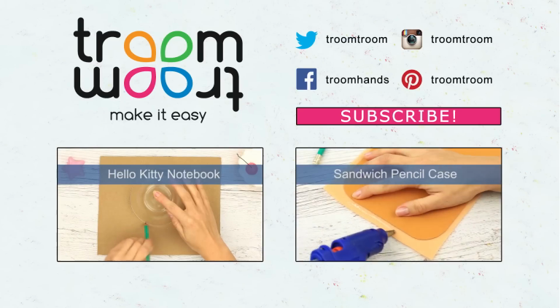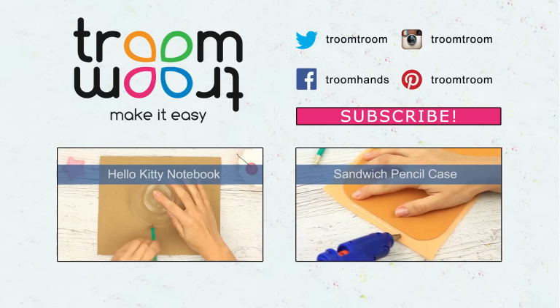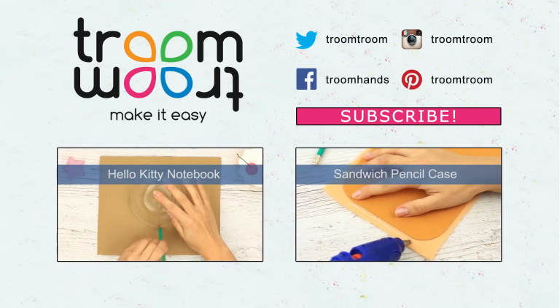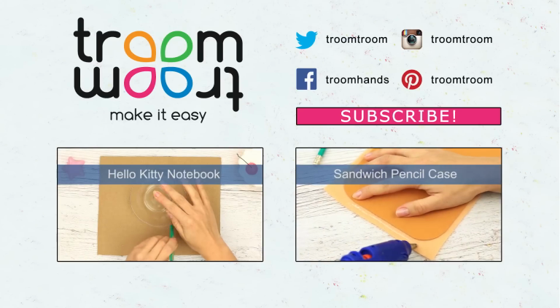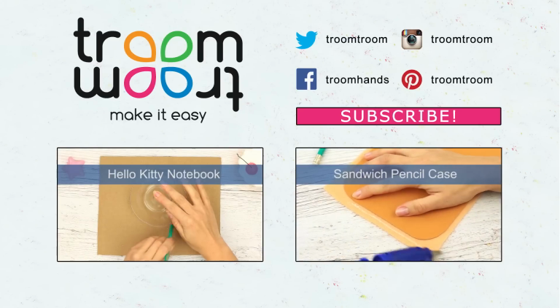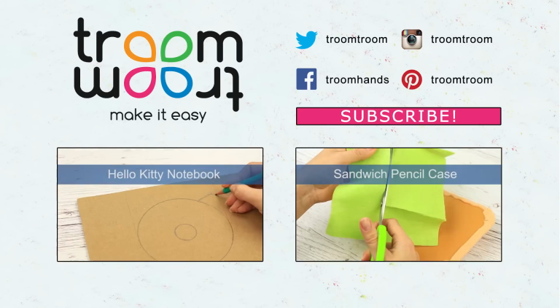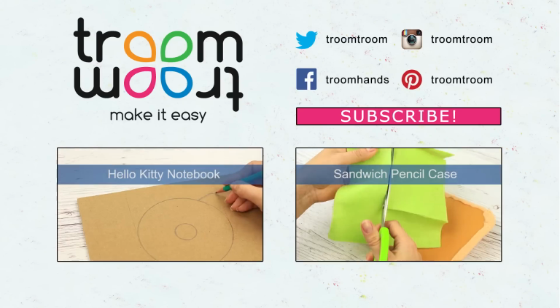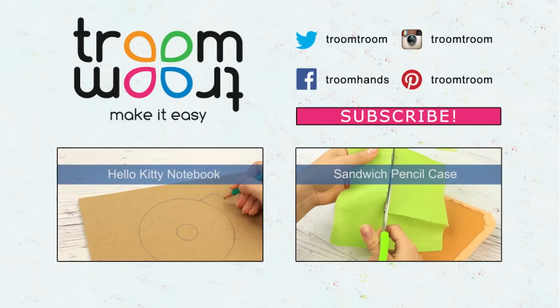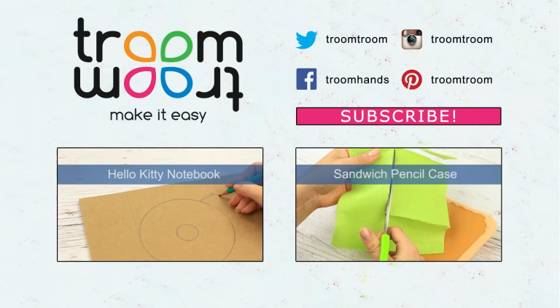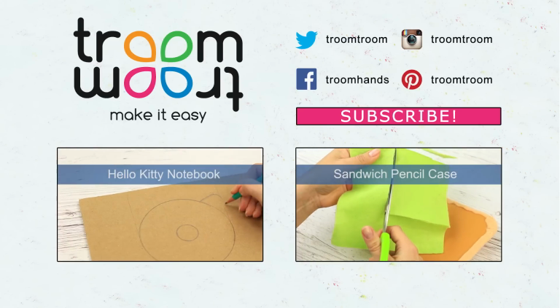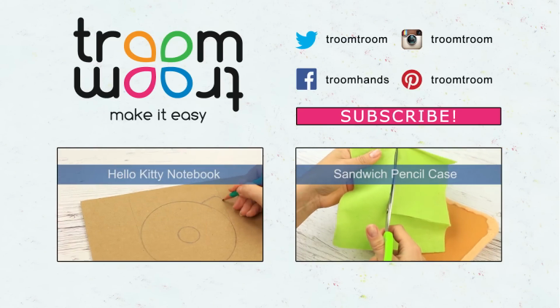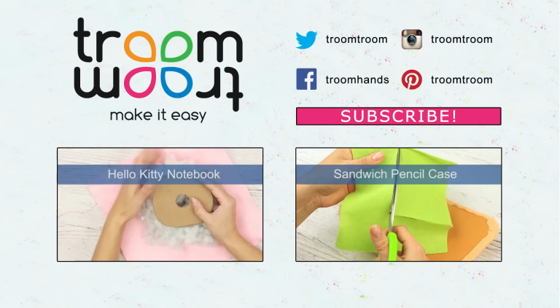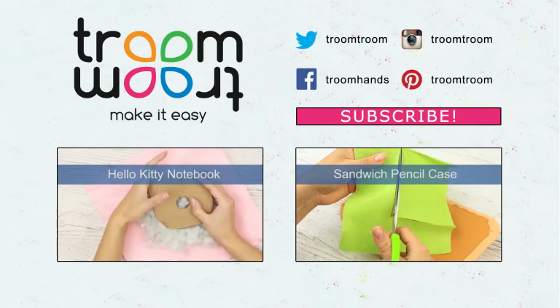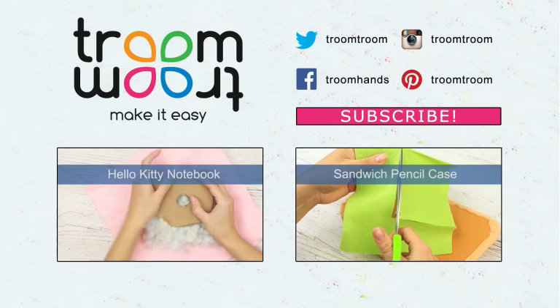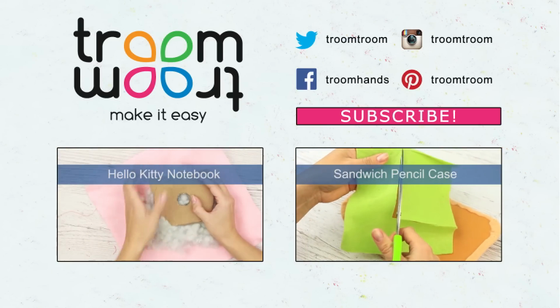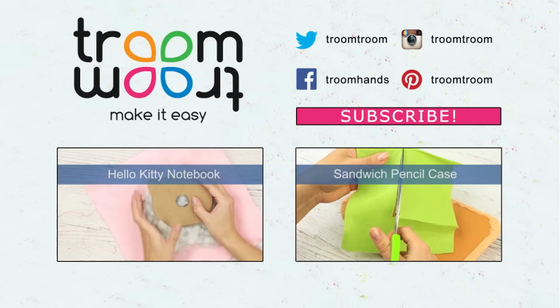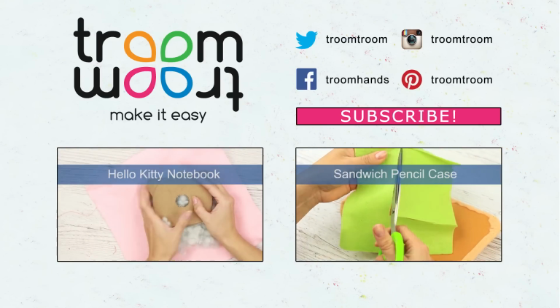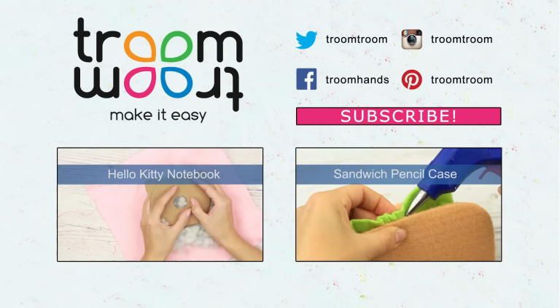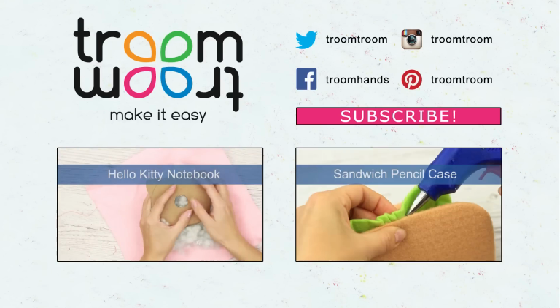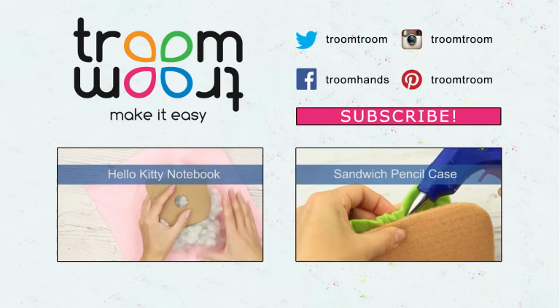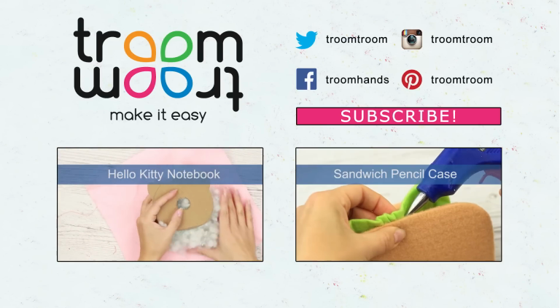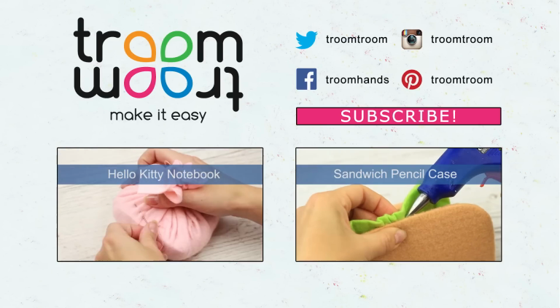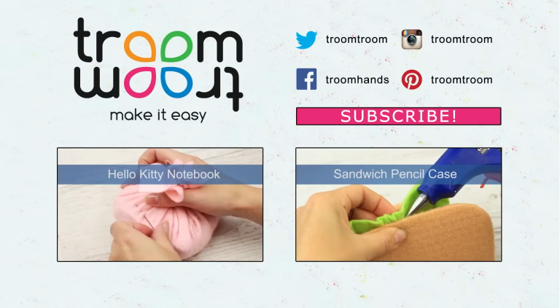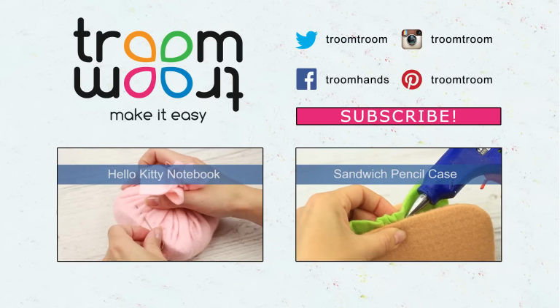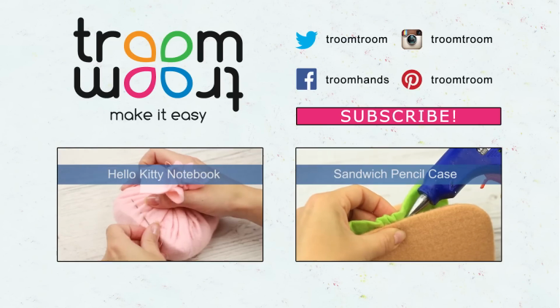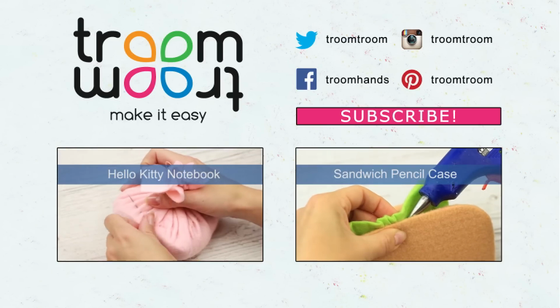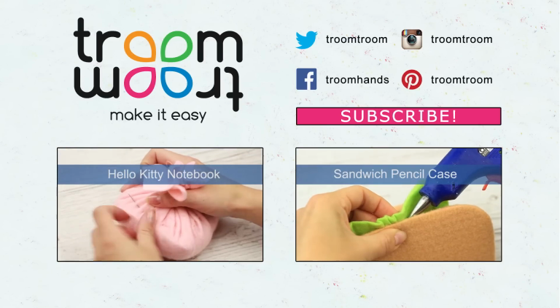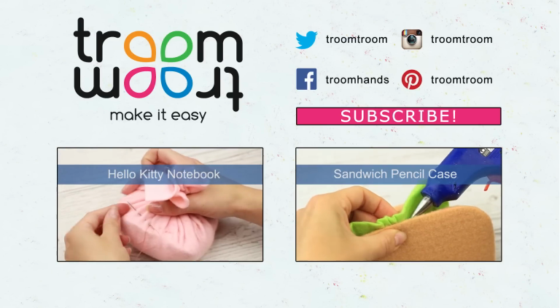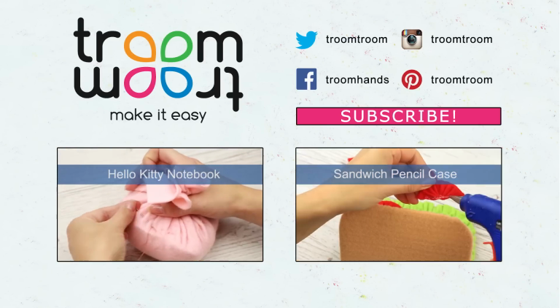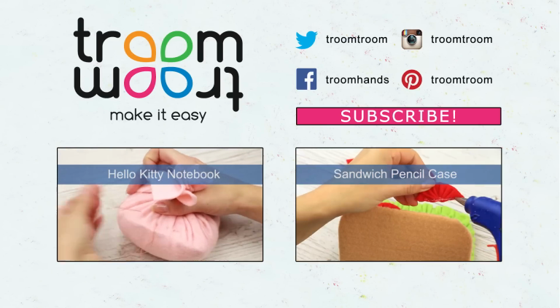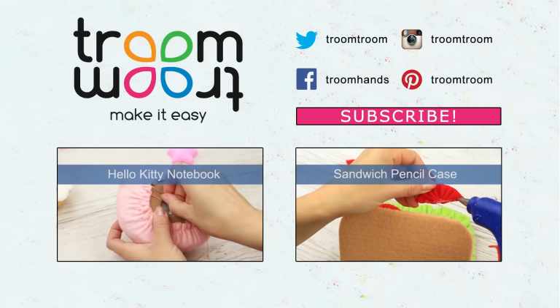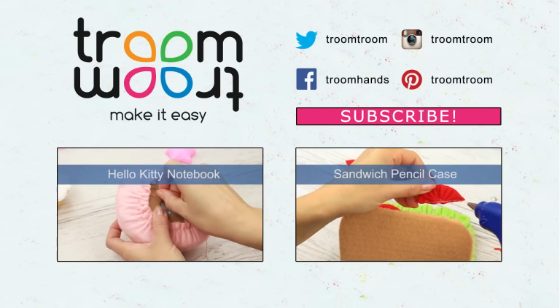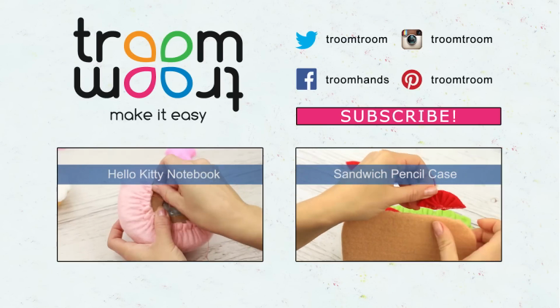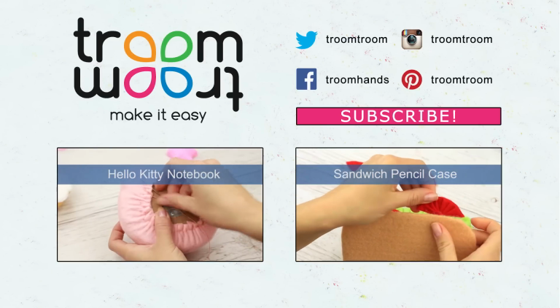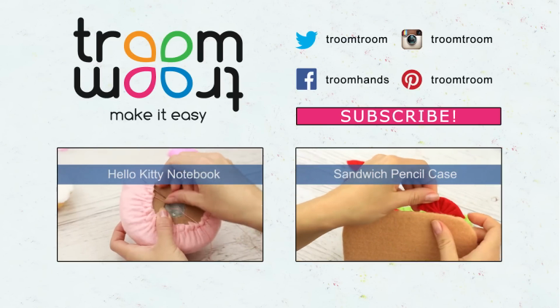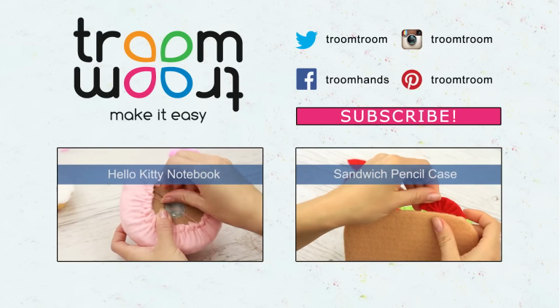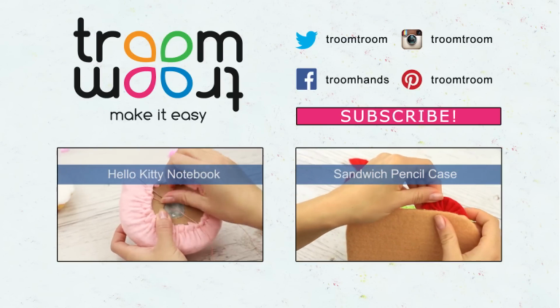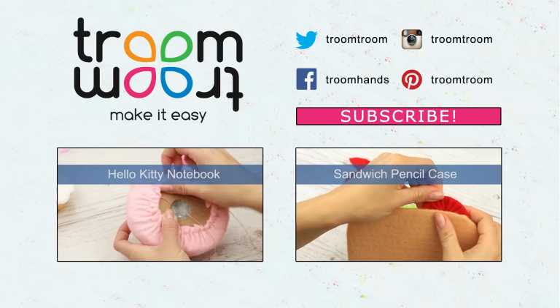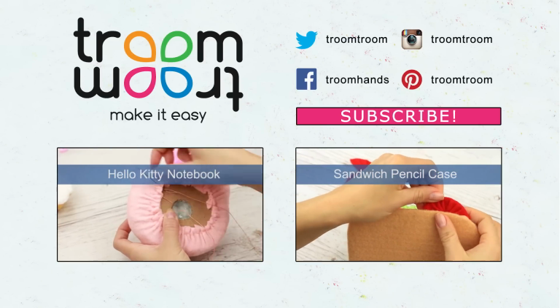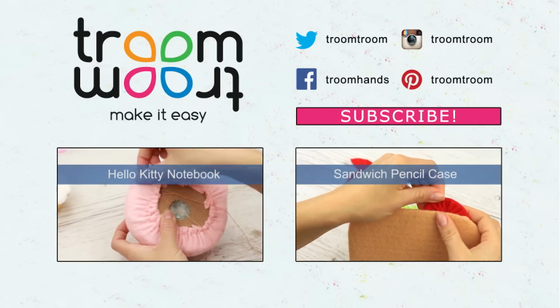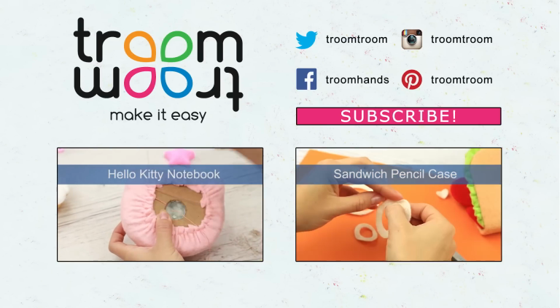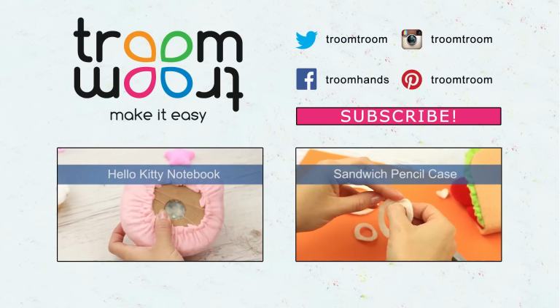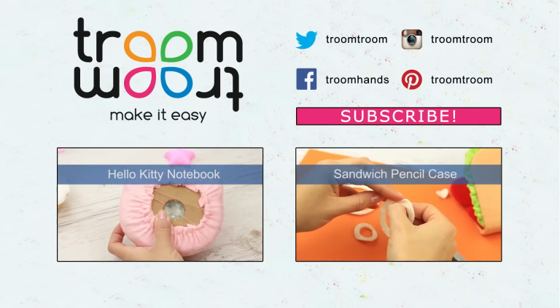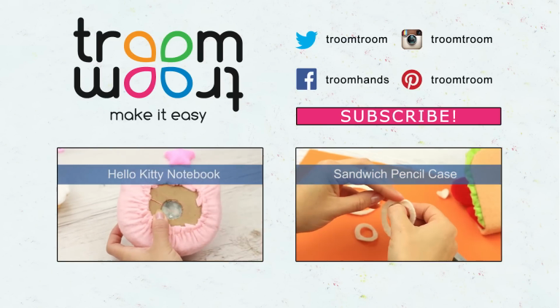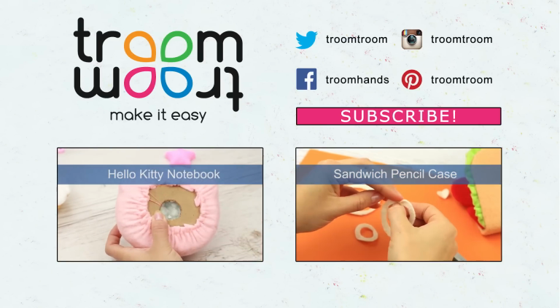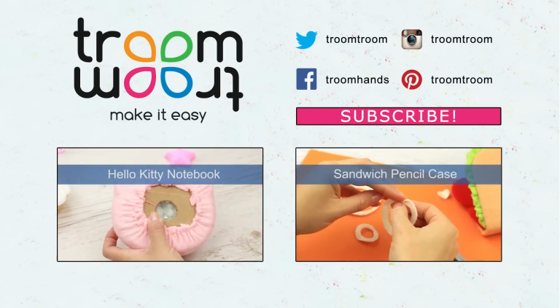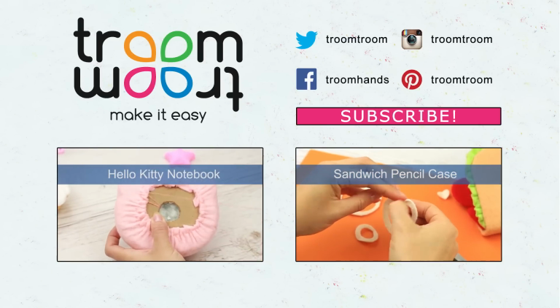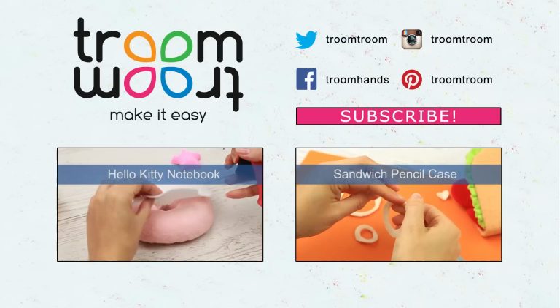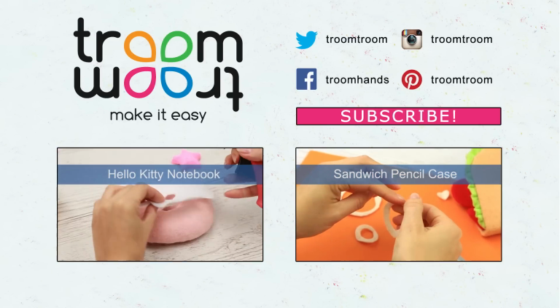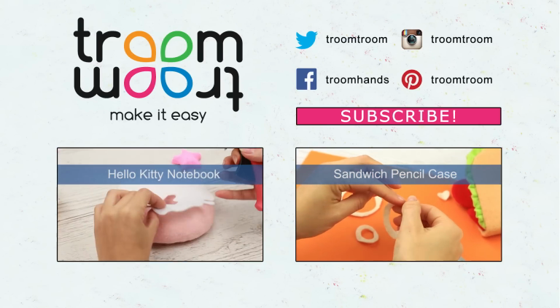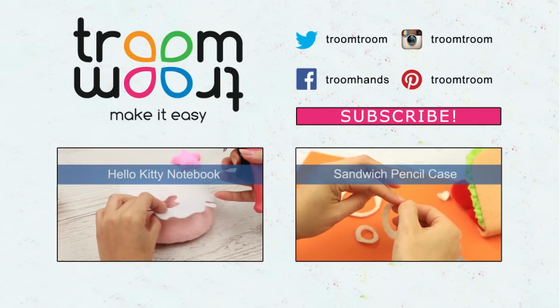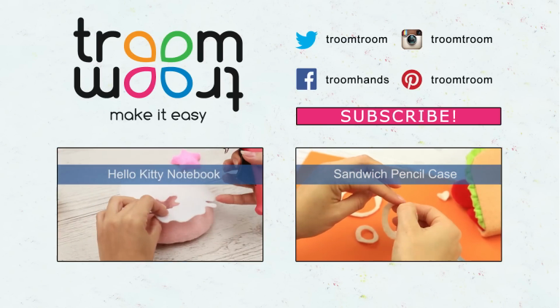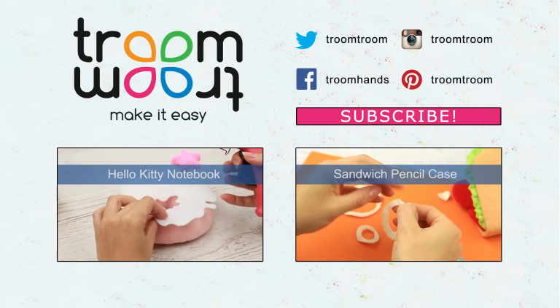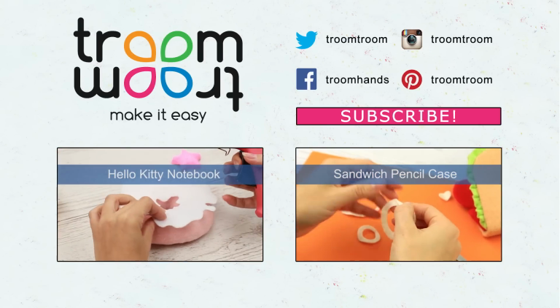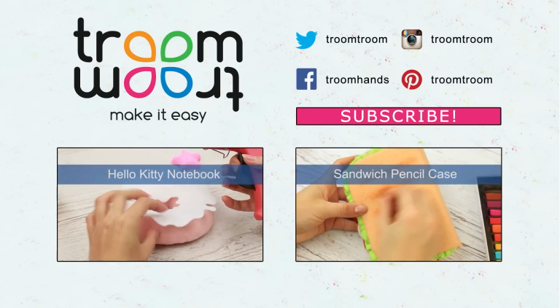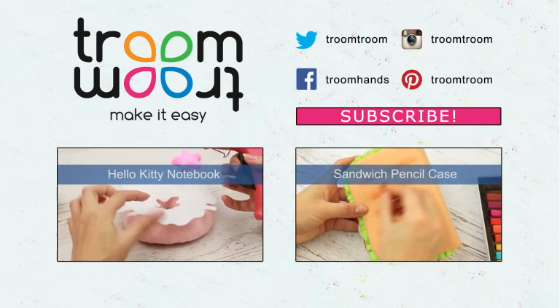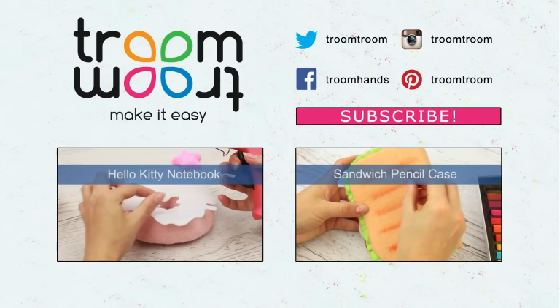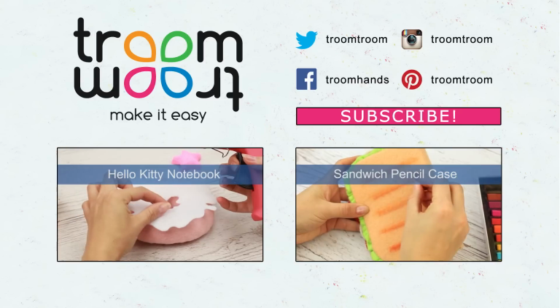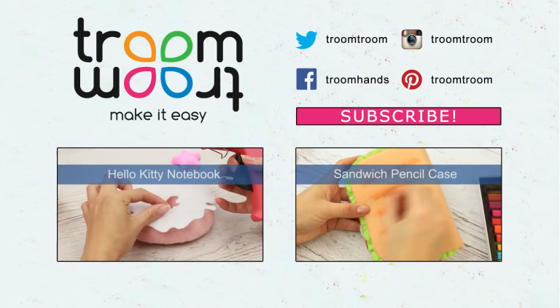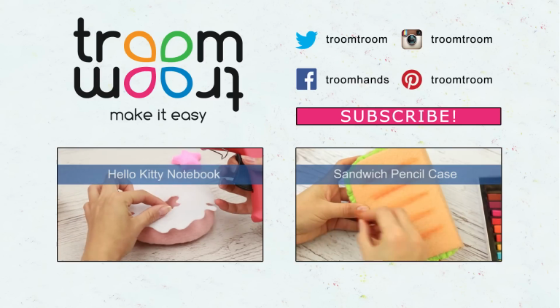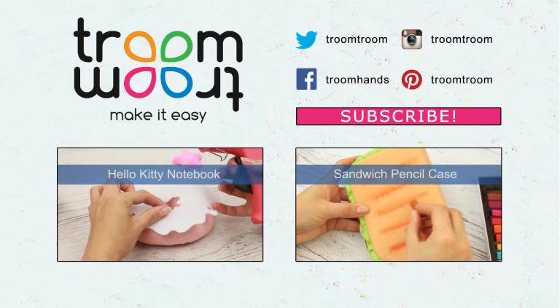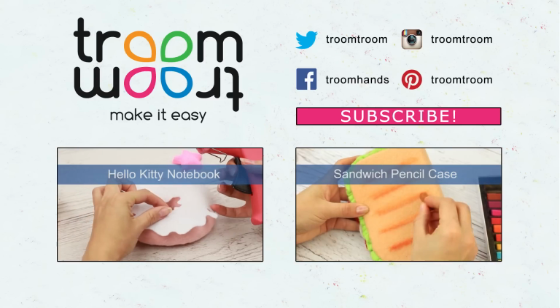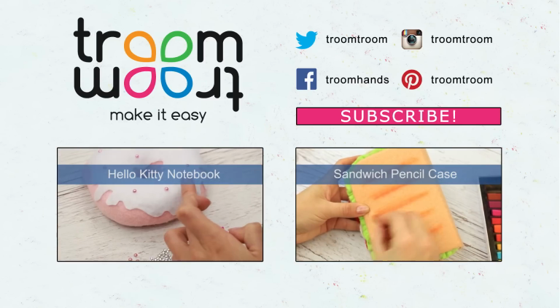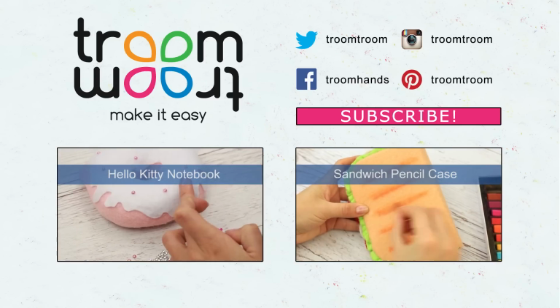Don't forget to give a thumbs up and comment. Share a picture of your pencil case if you manage to make it. Sign up!